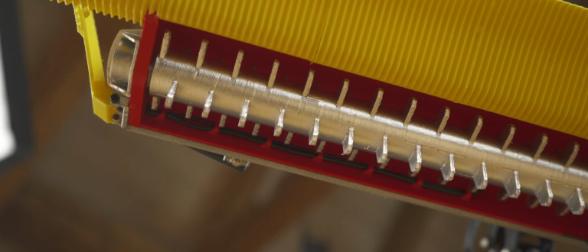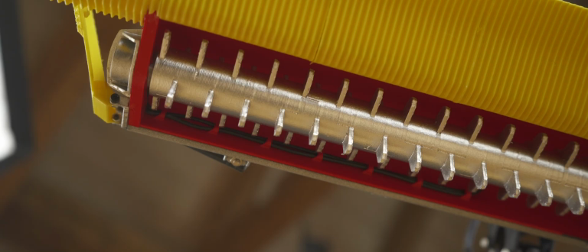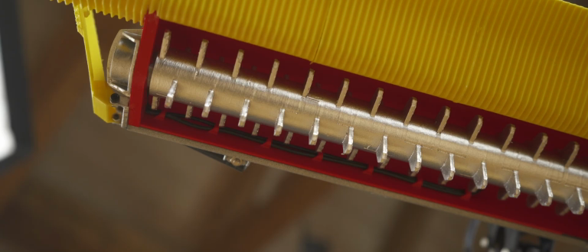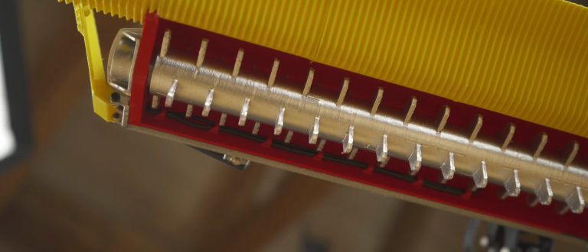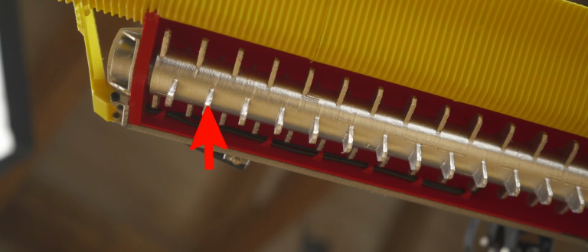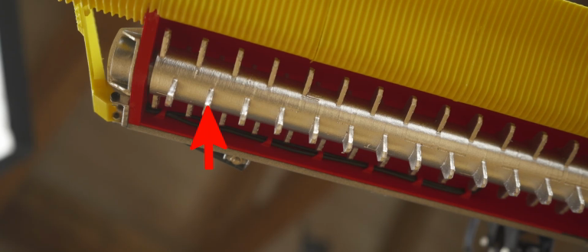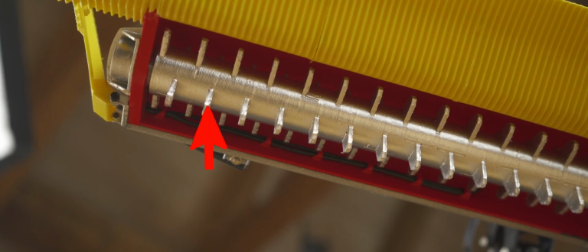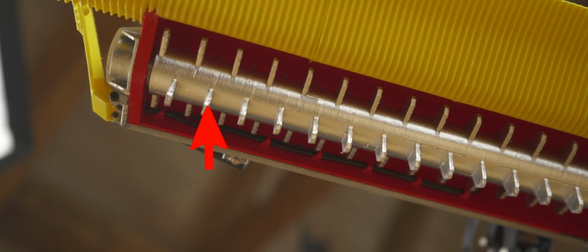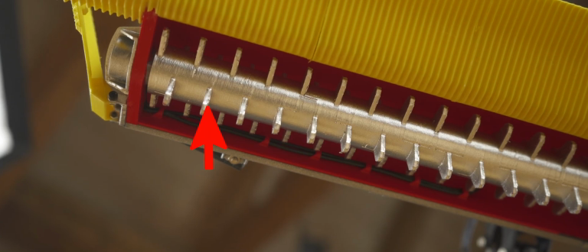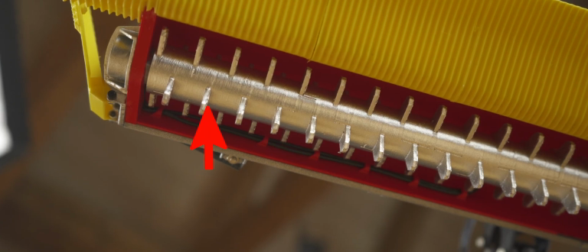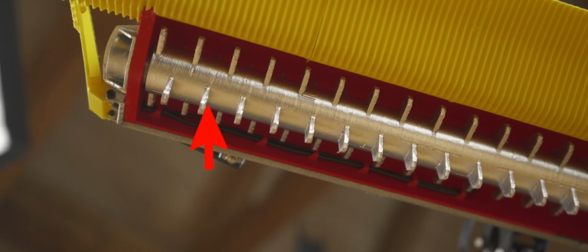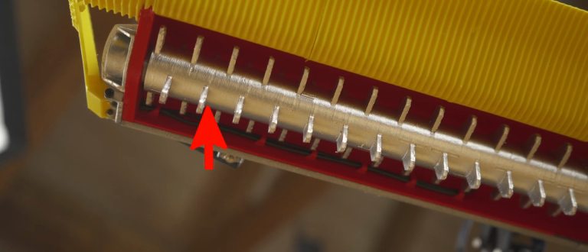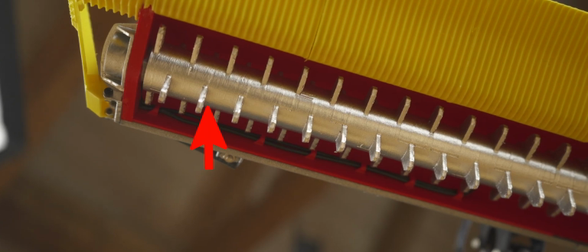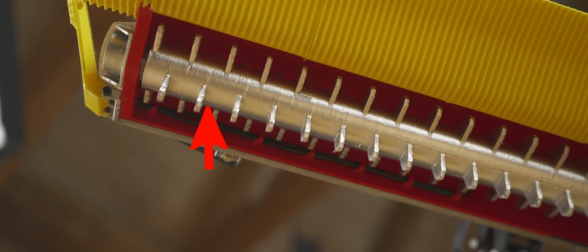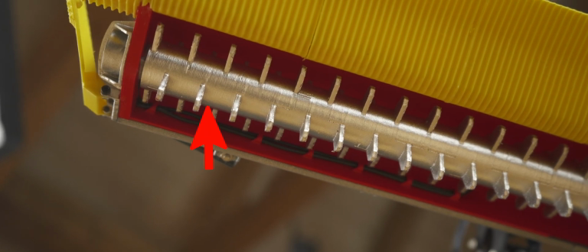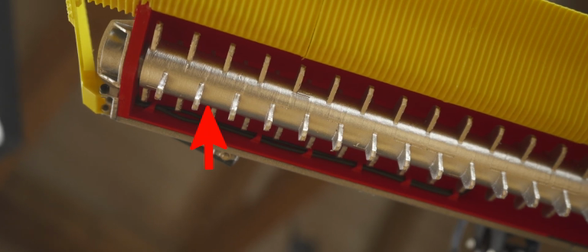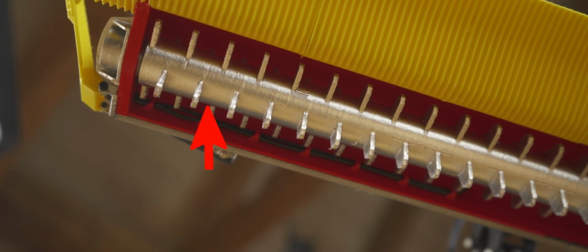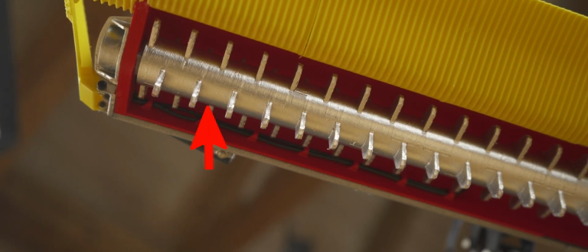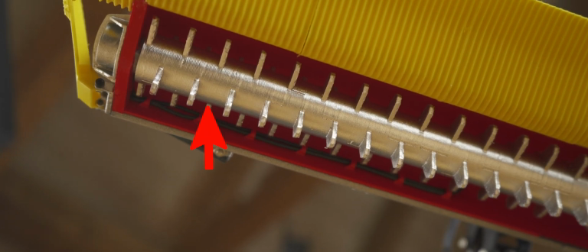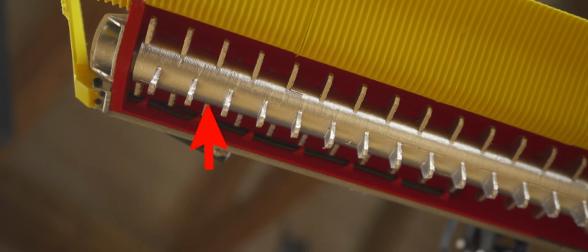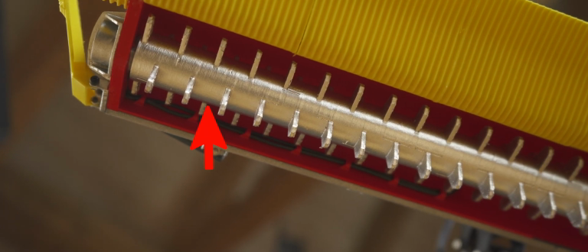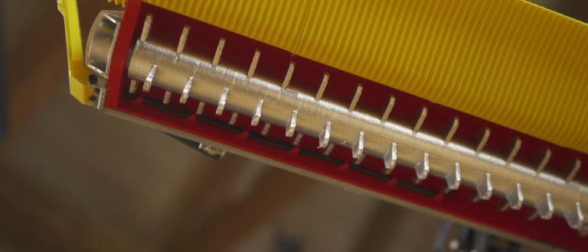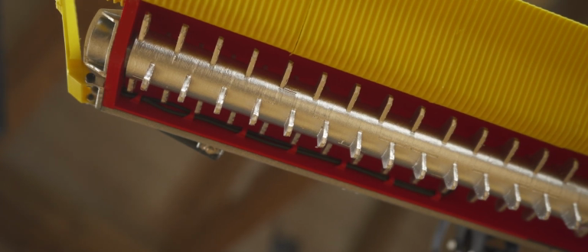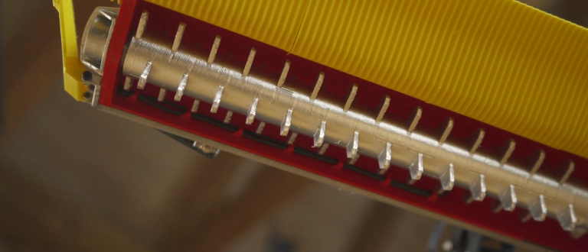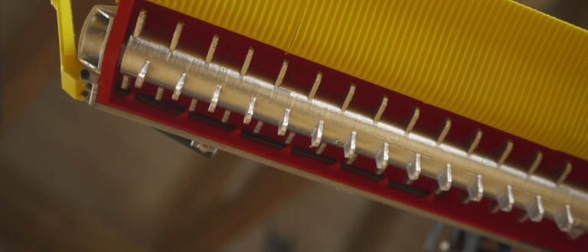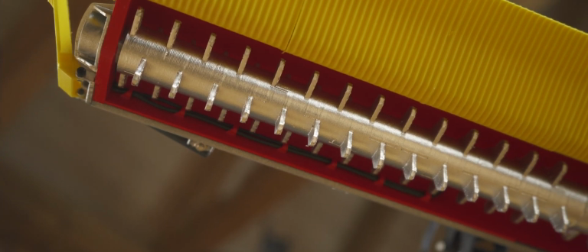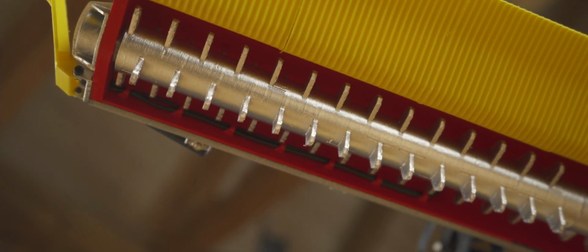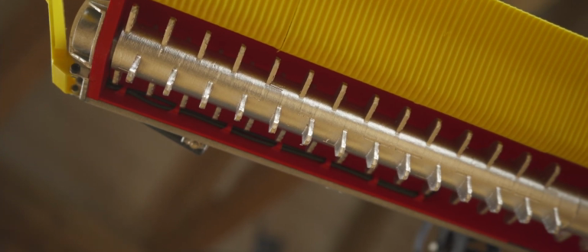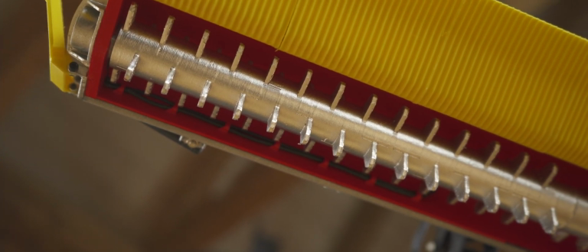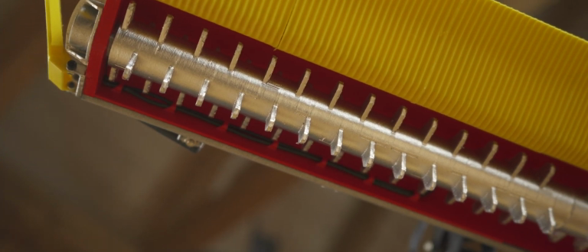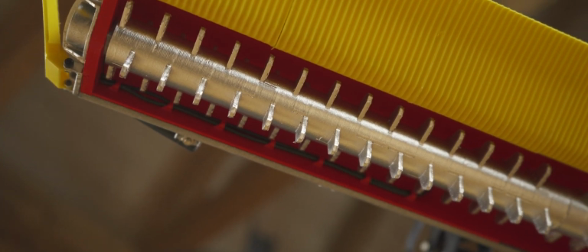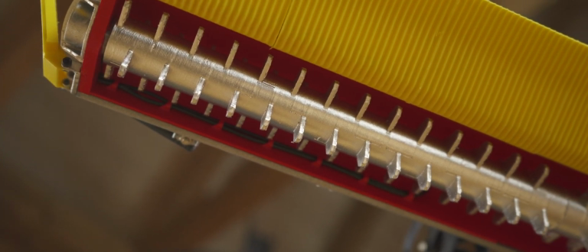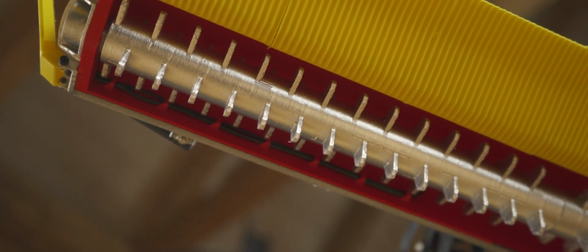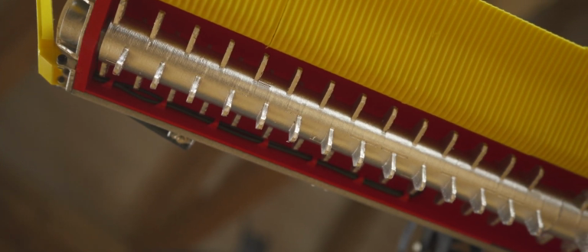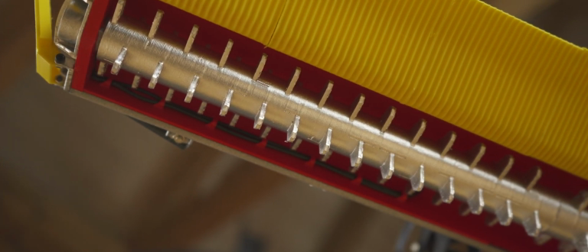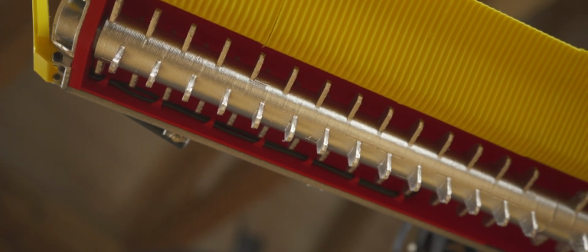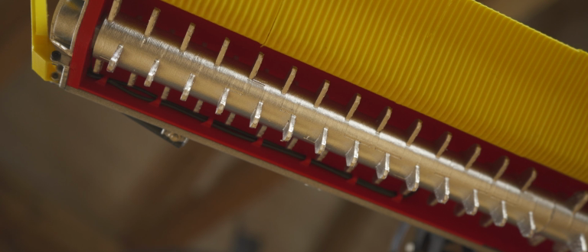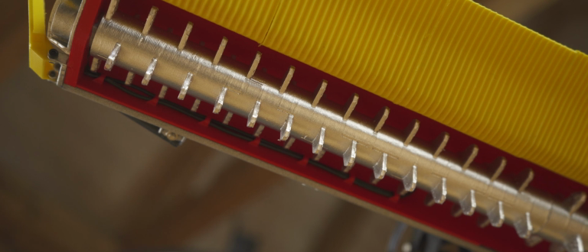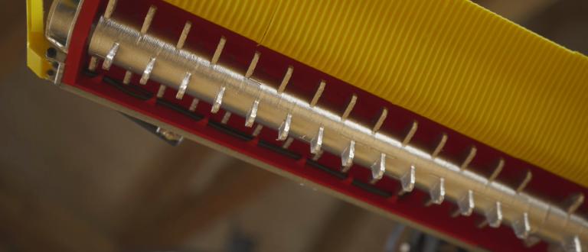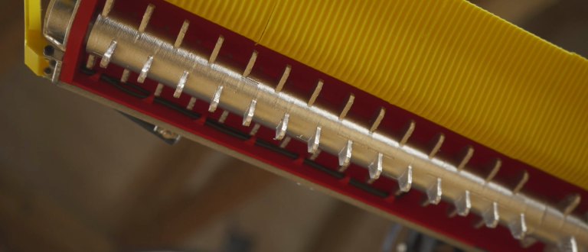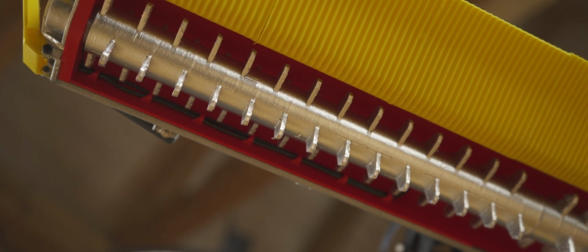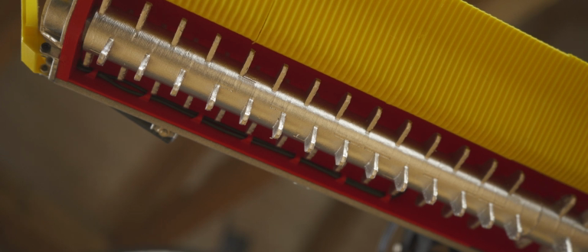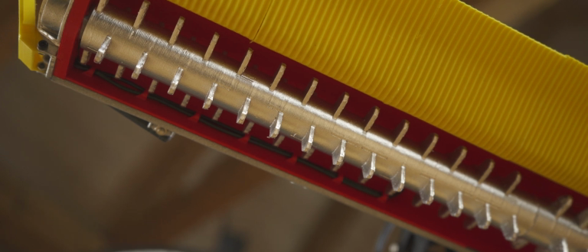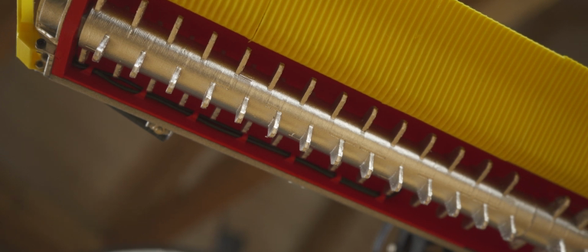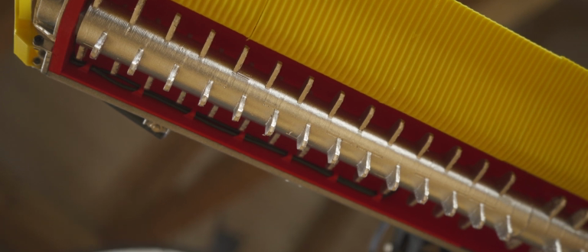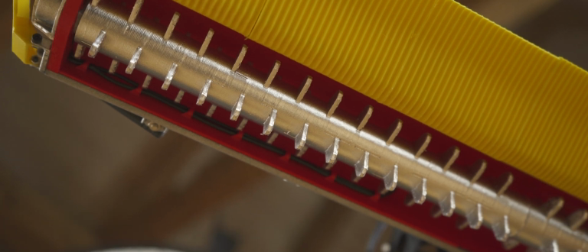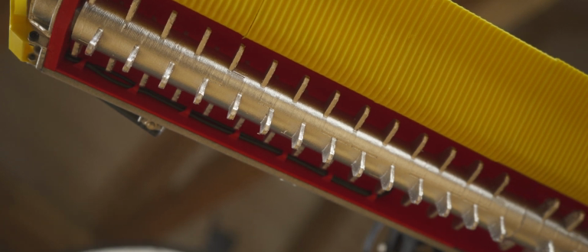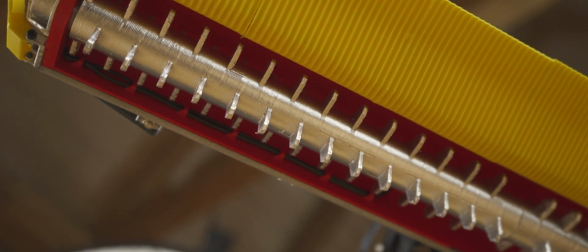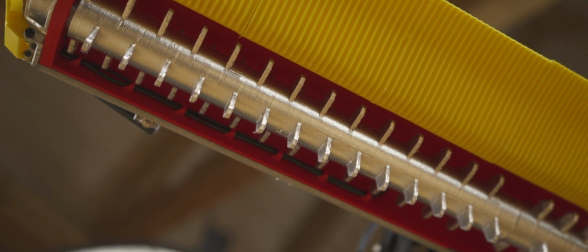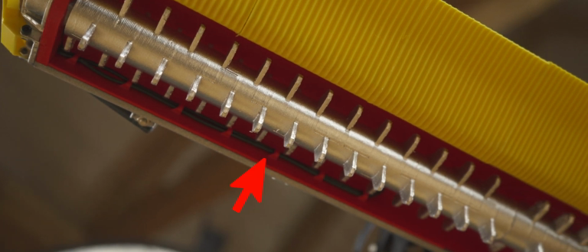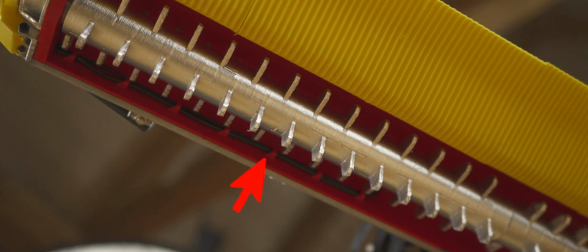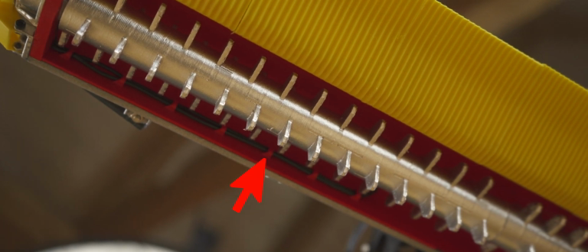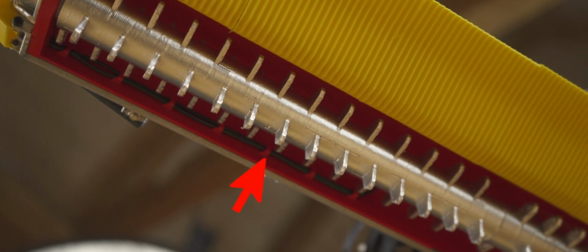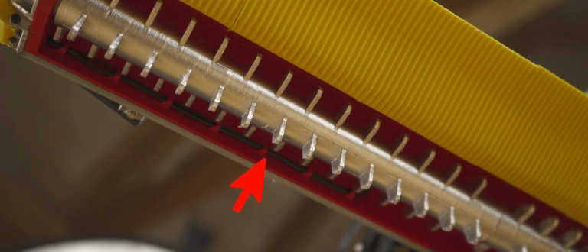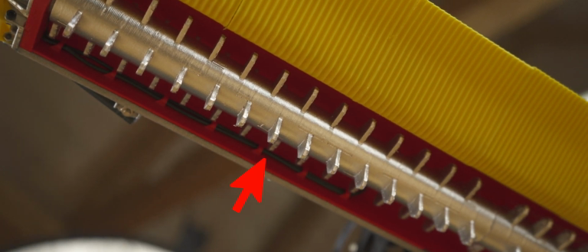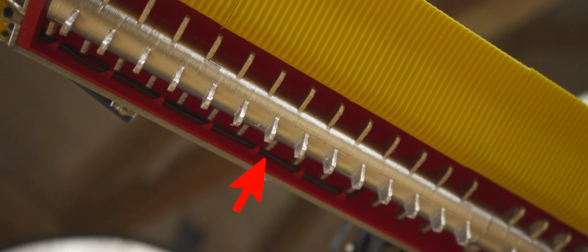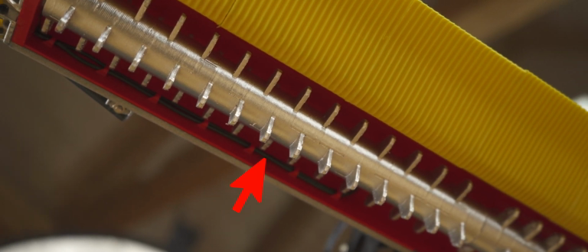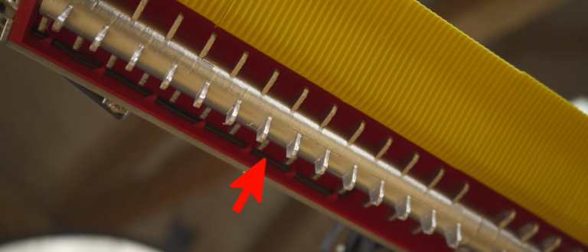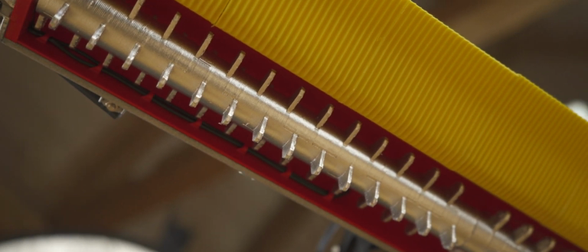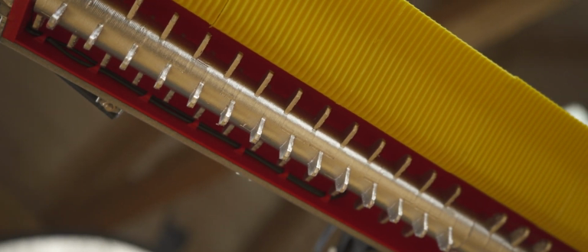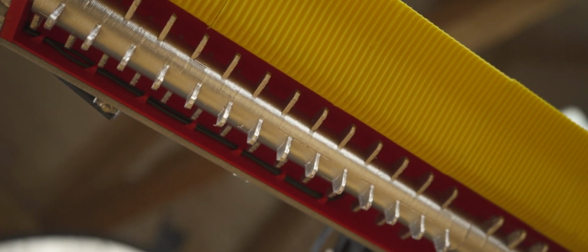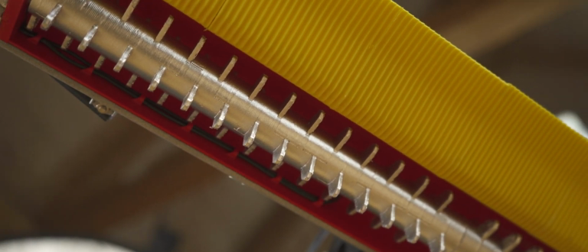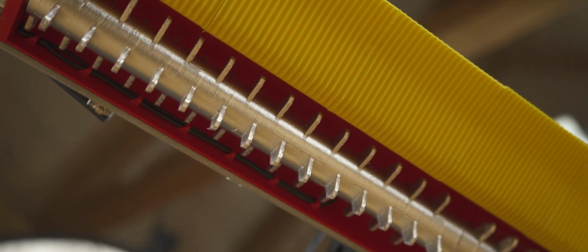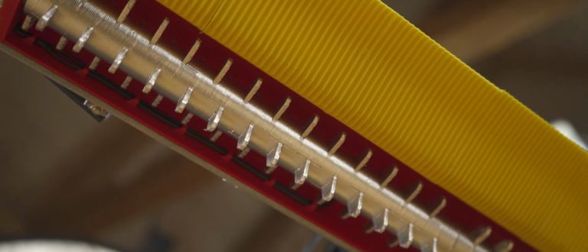The motors are on both sides inside the drum. The wires are routed inside the Alpine Flex Tiller.